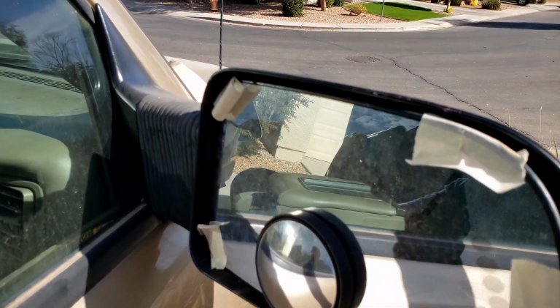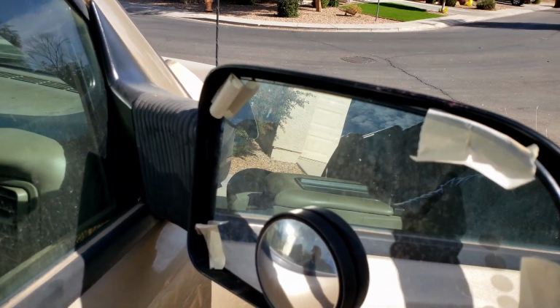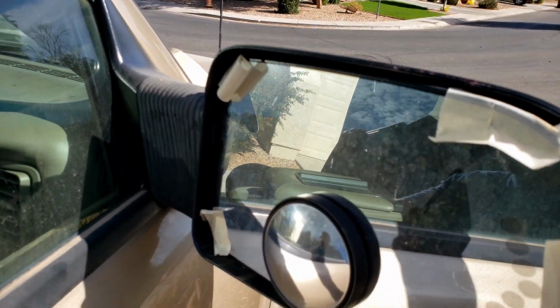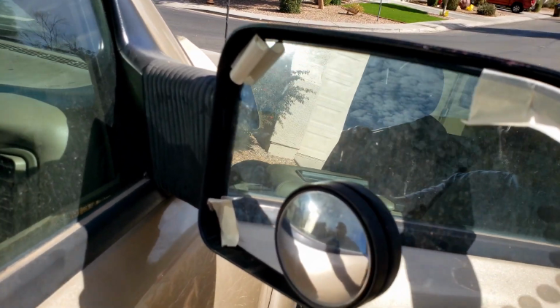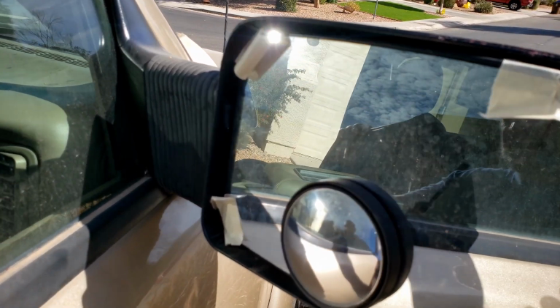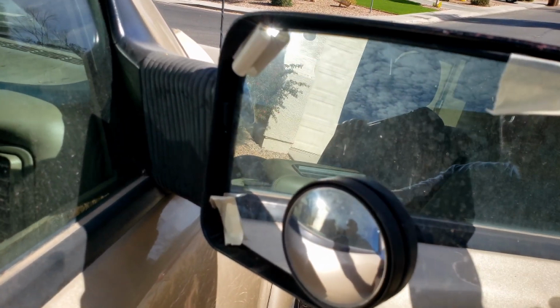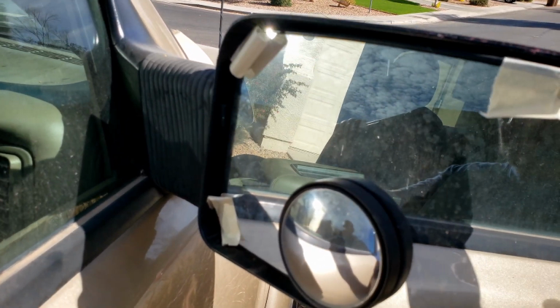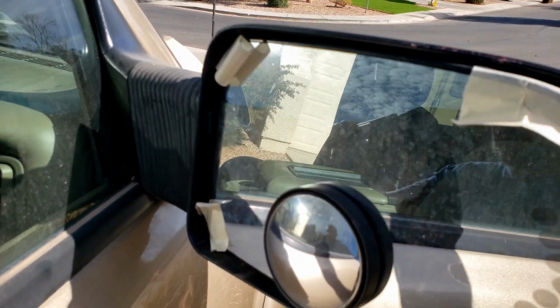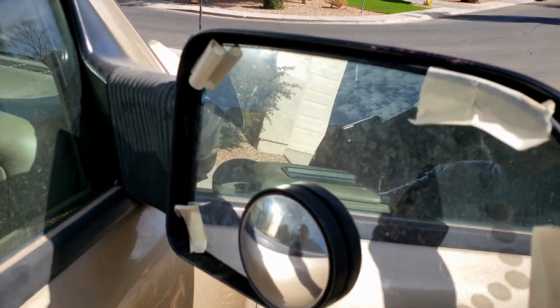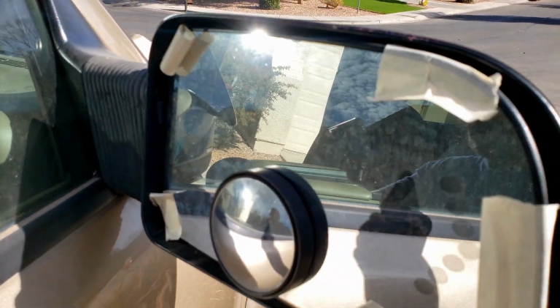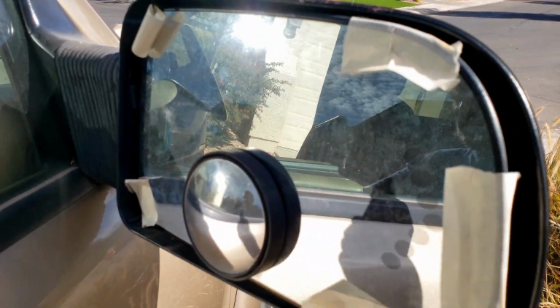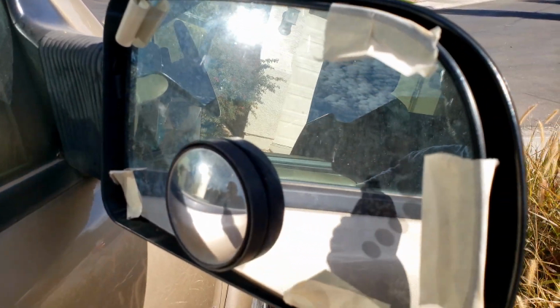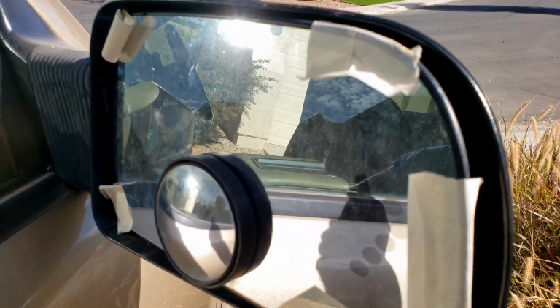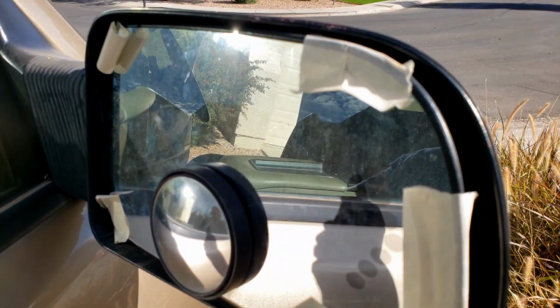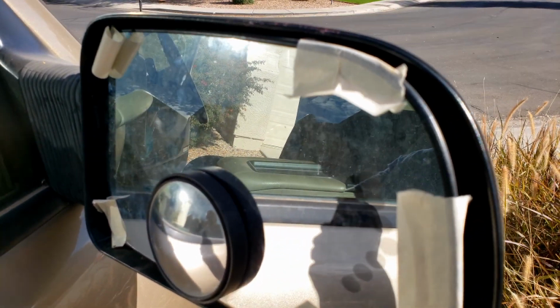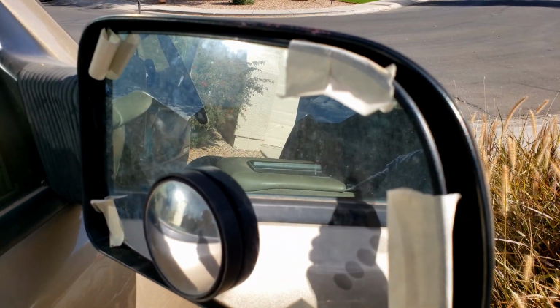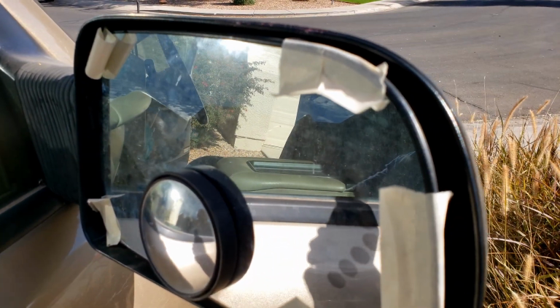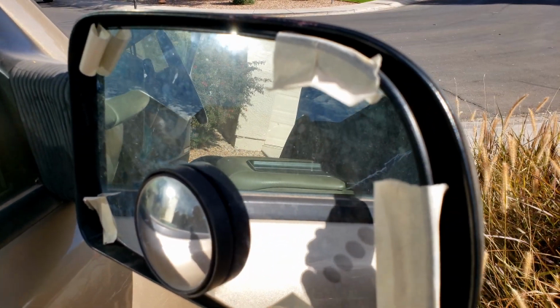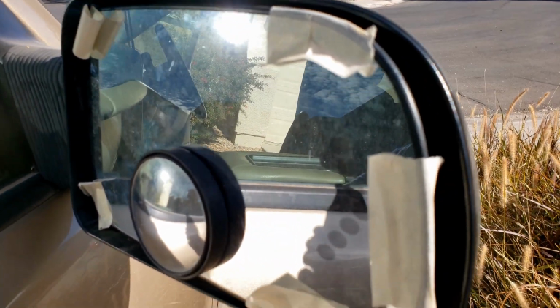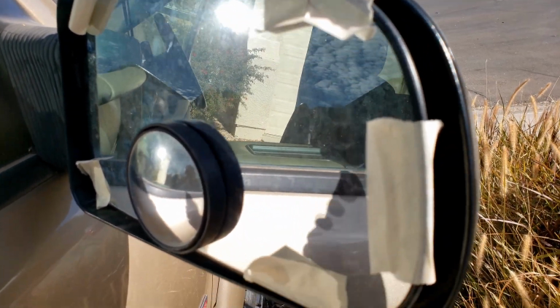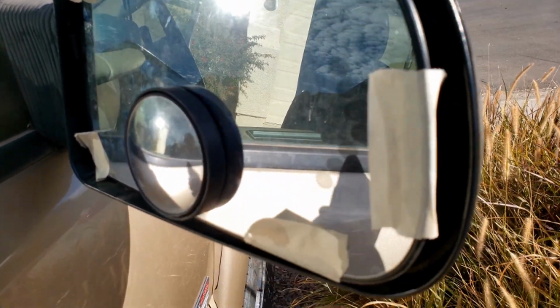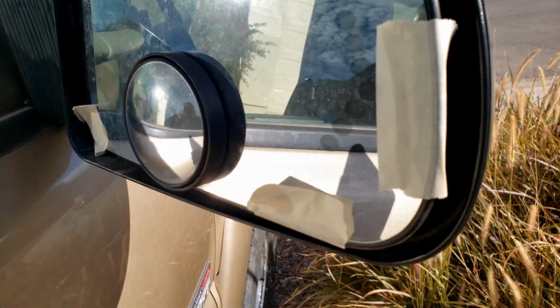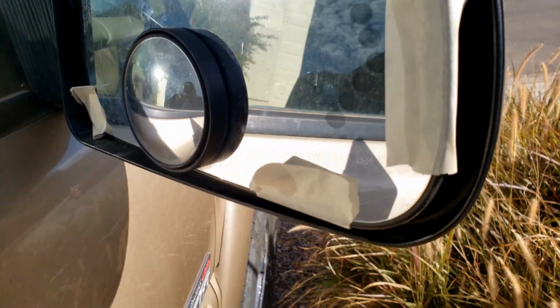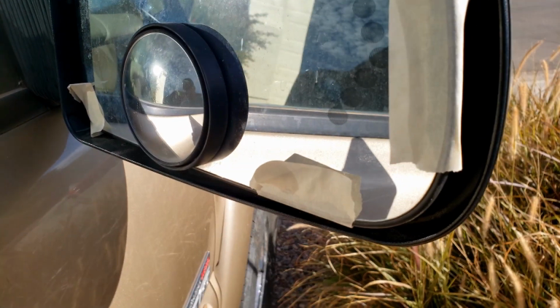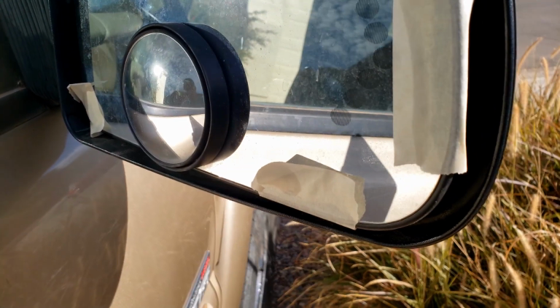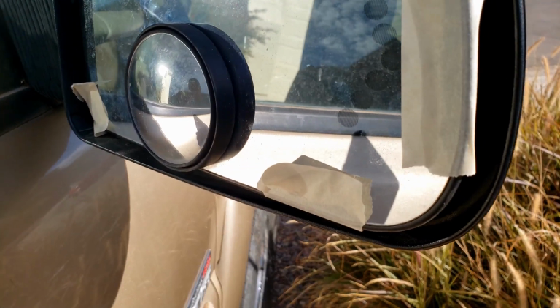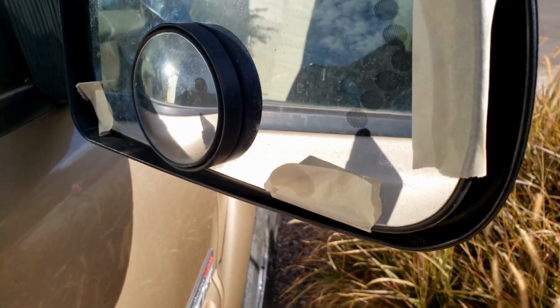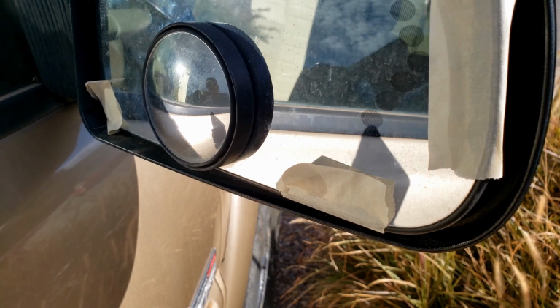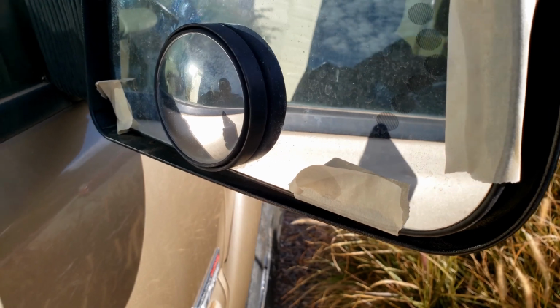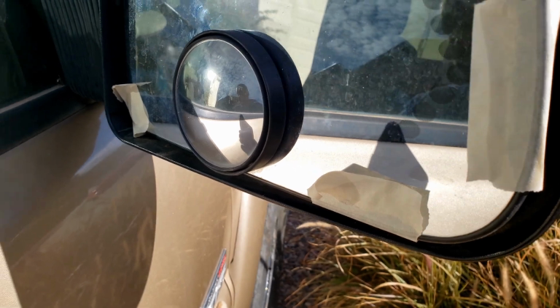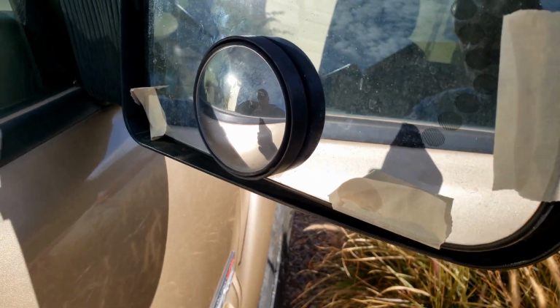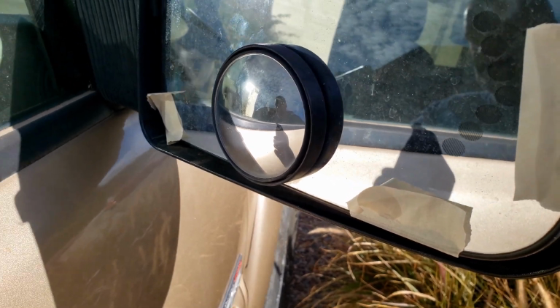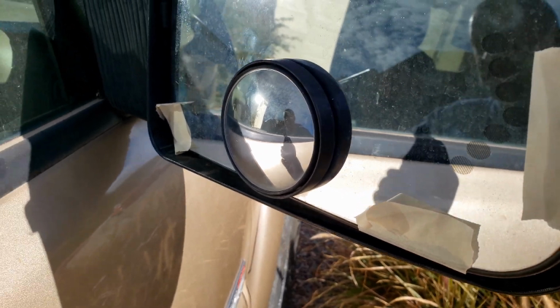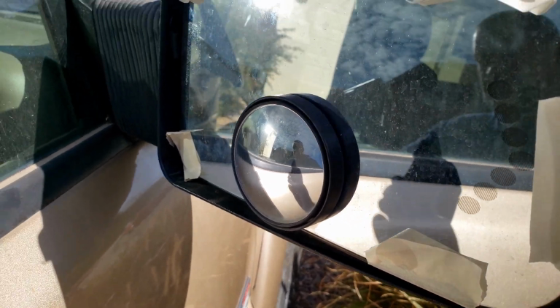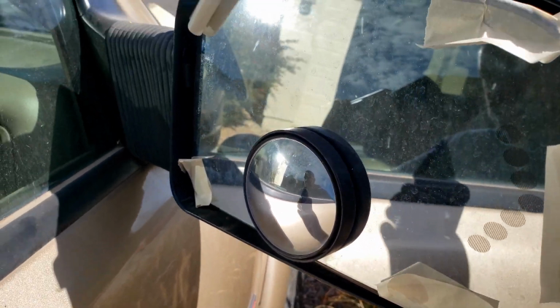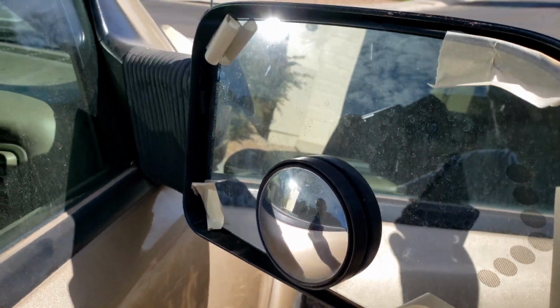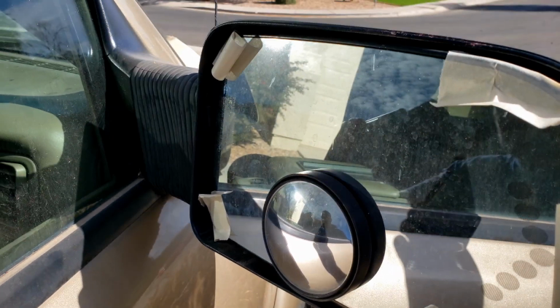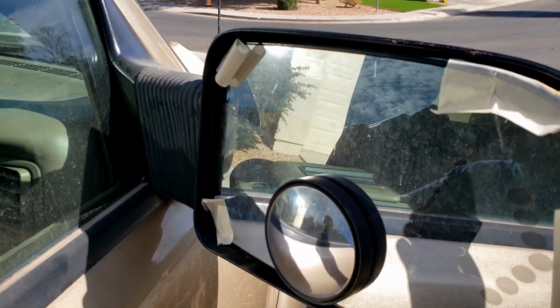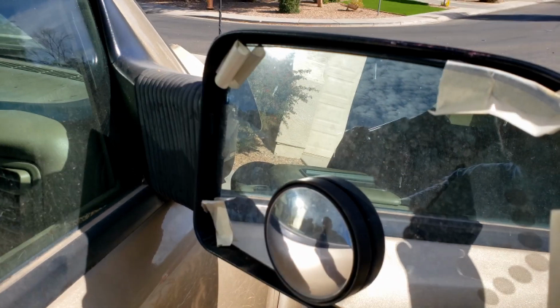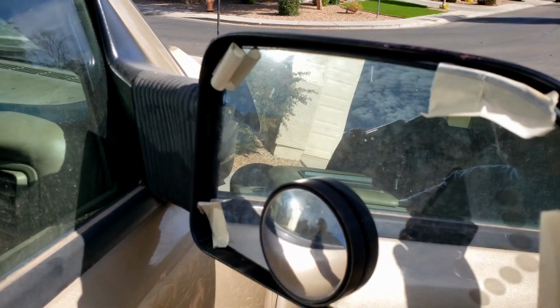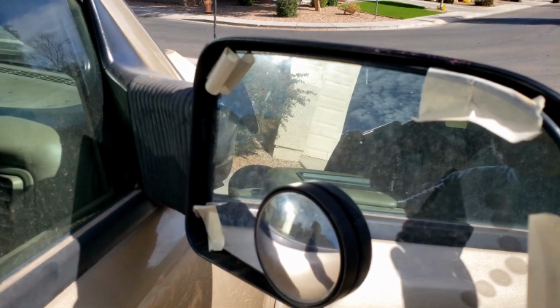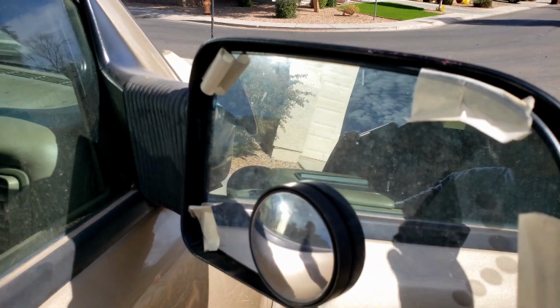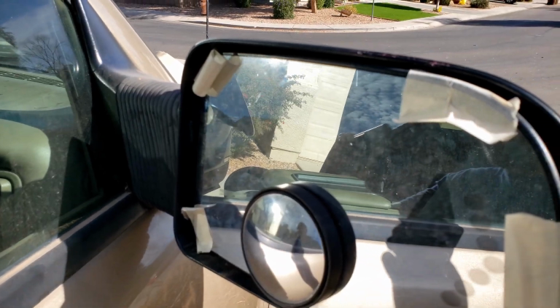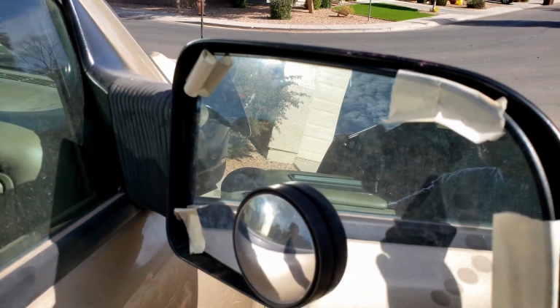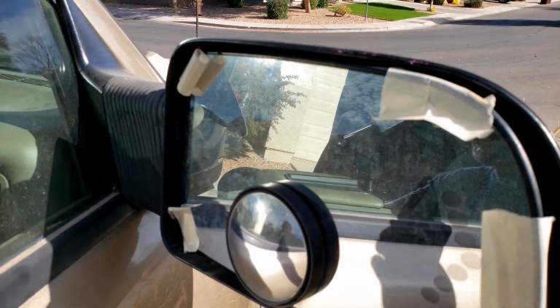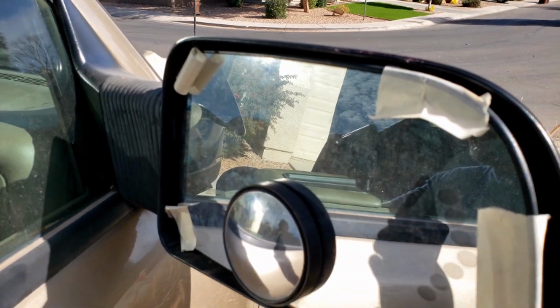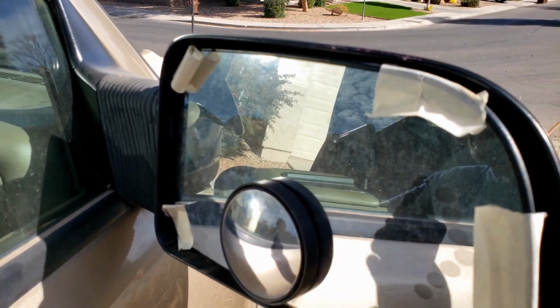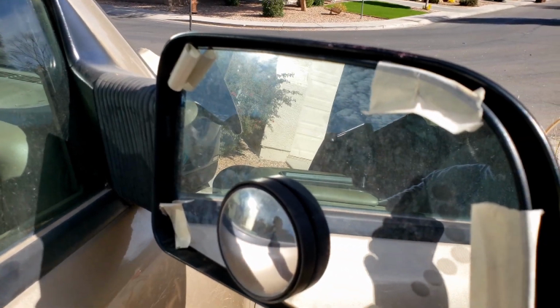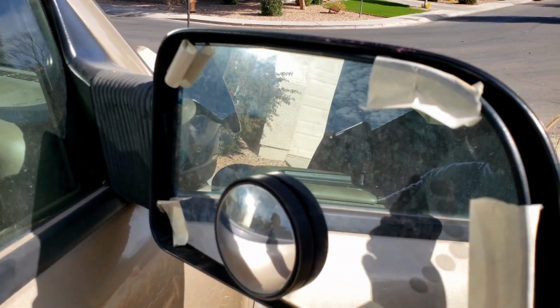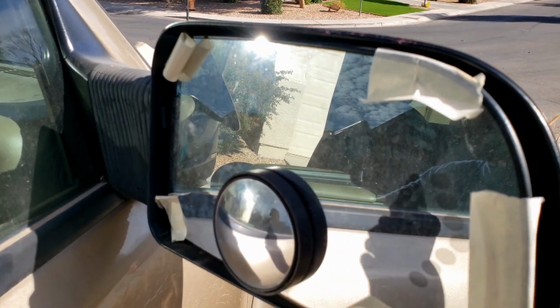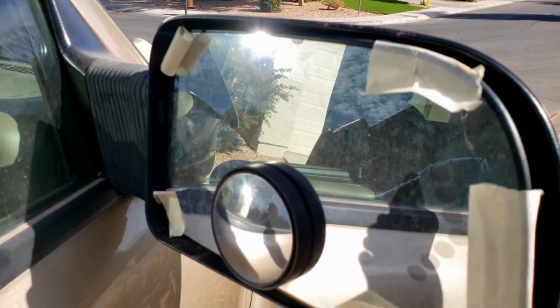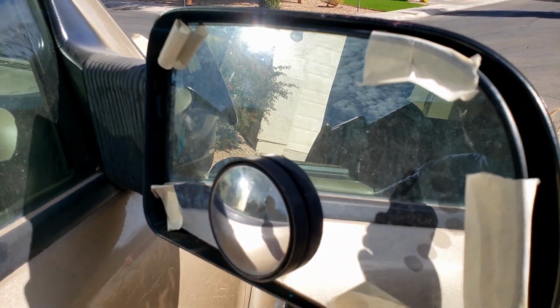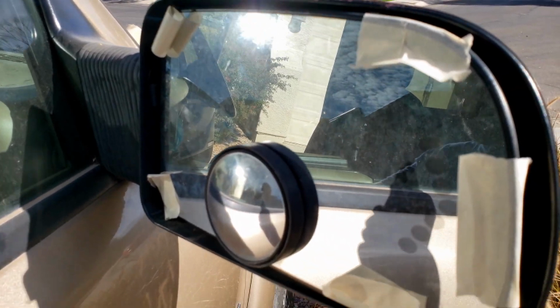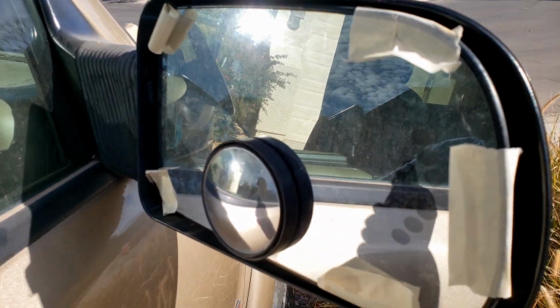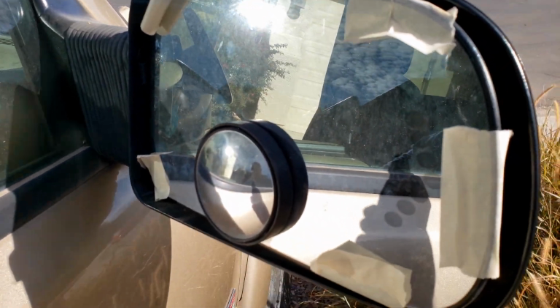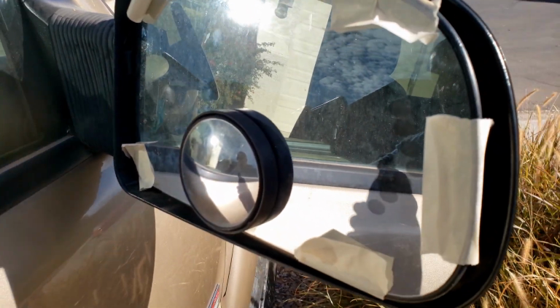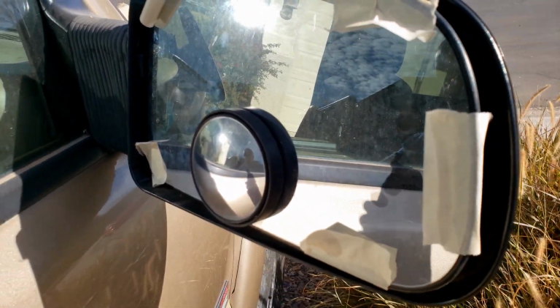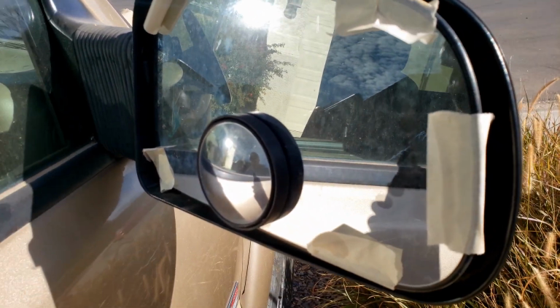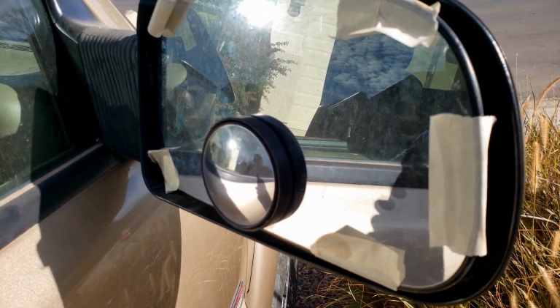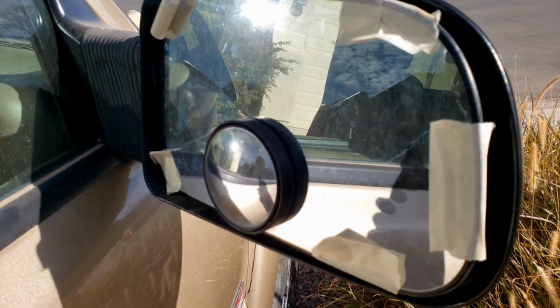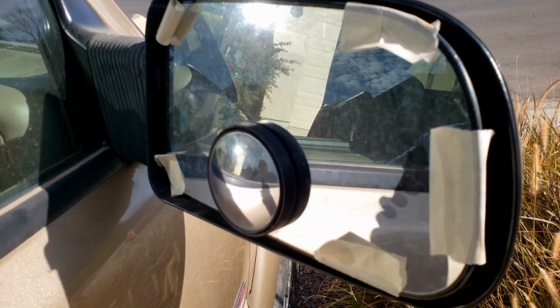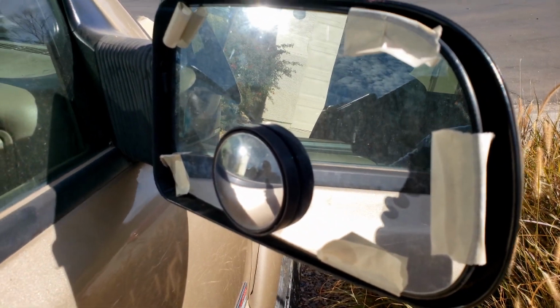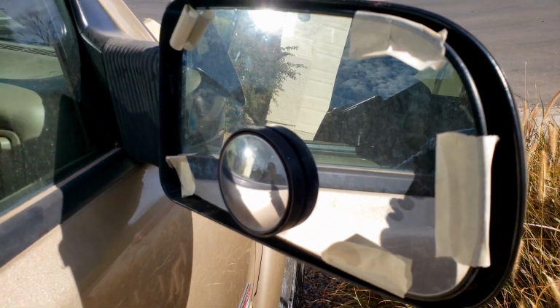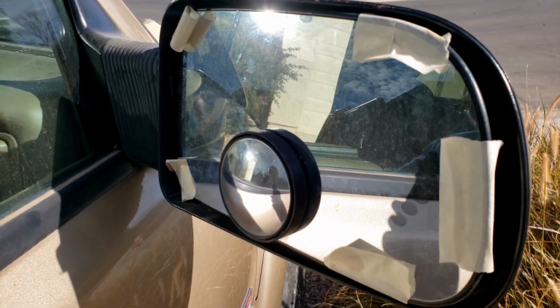Alright, I got the mirror adjusted so I could wrap some masking tape around there. We'll let it sit for 30 minutes and see how it does.